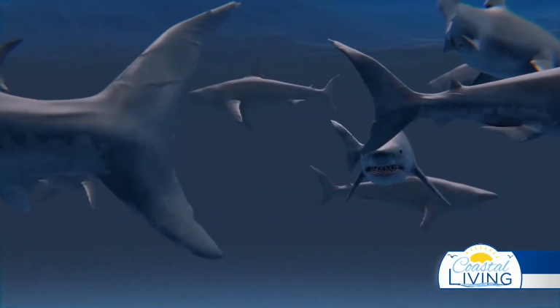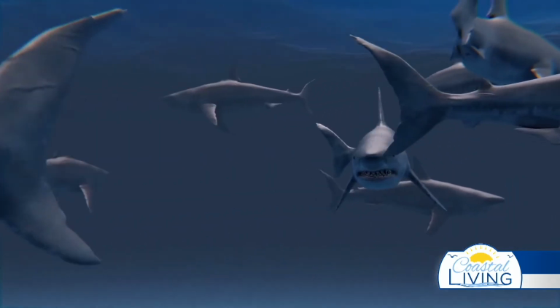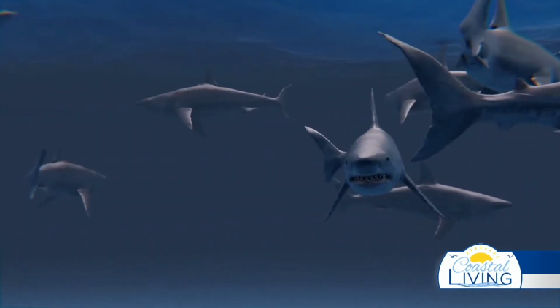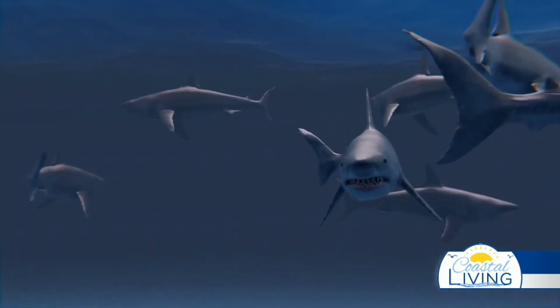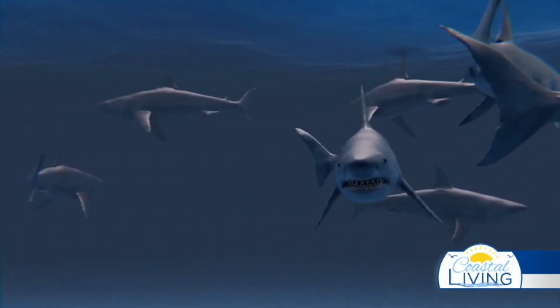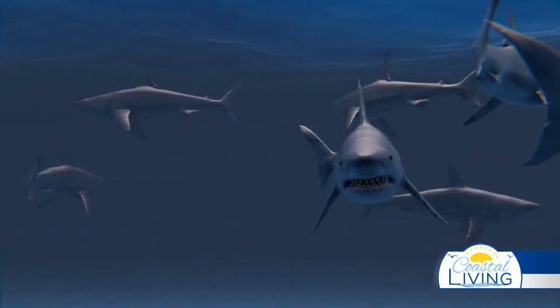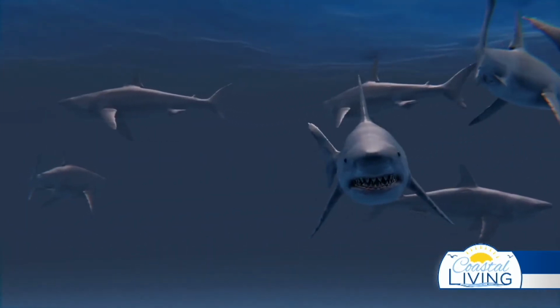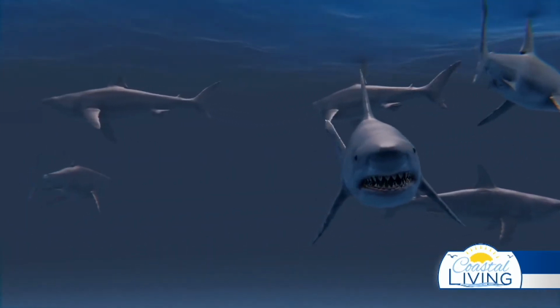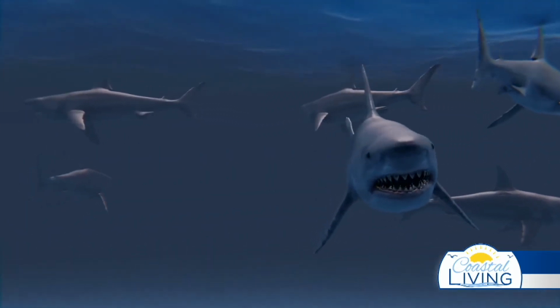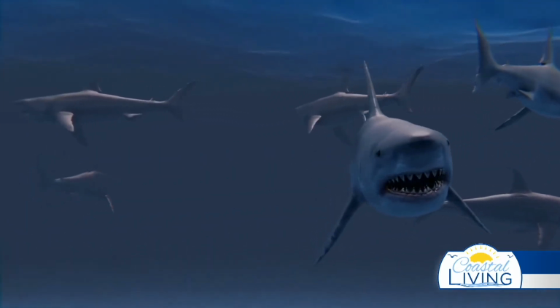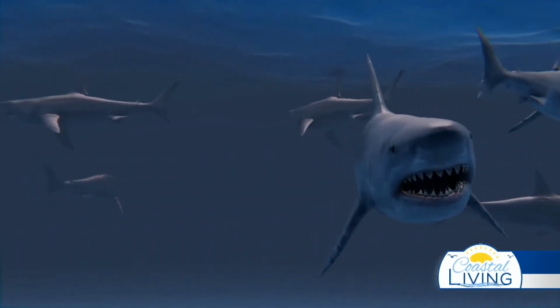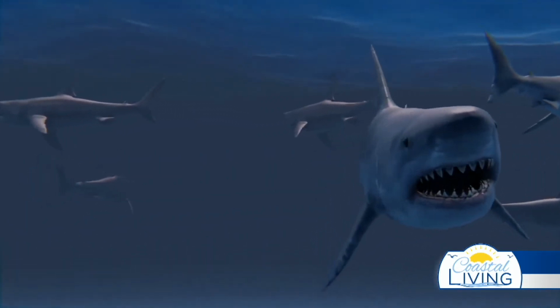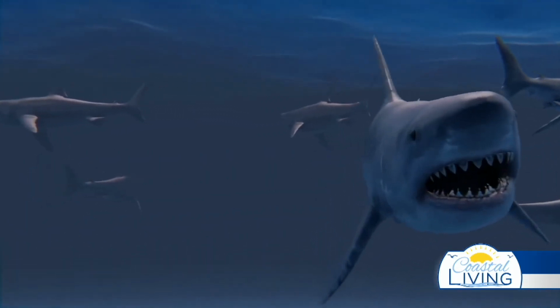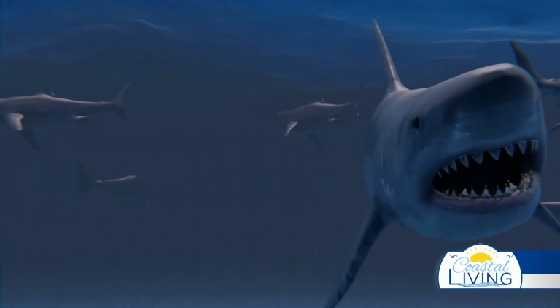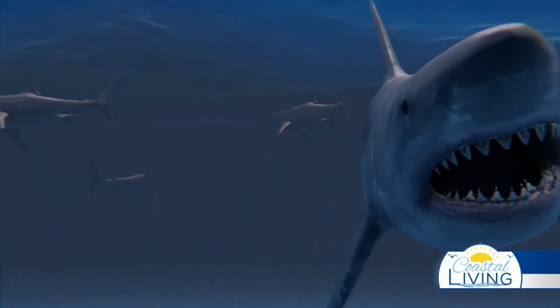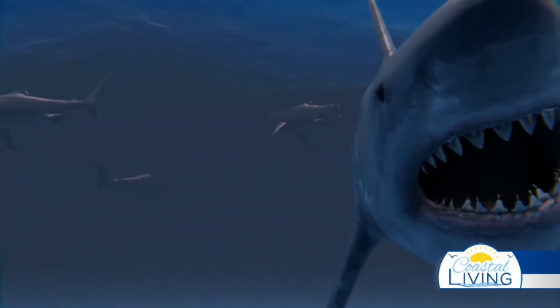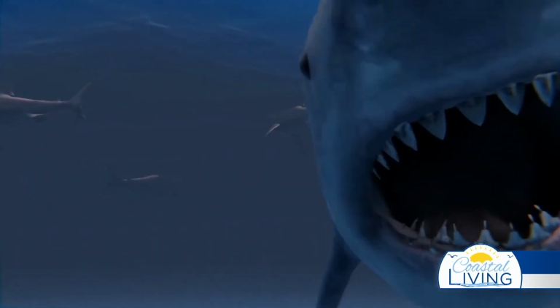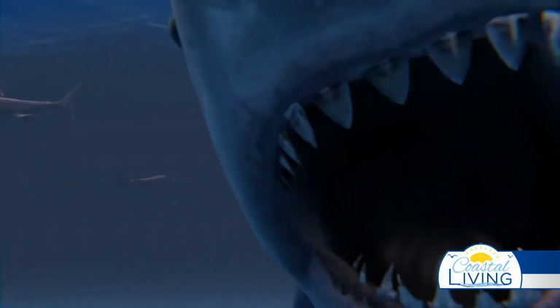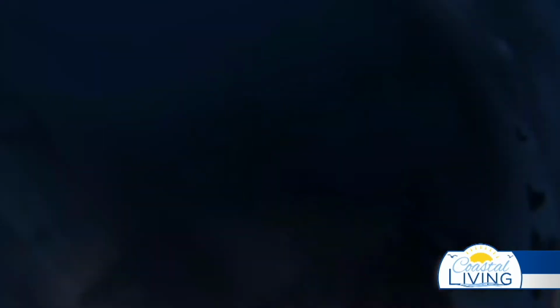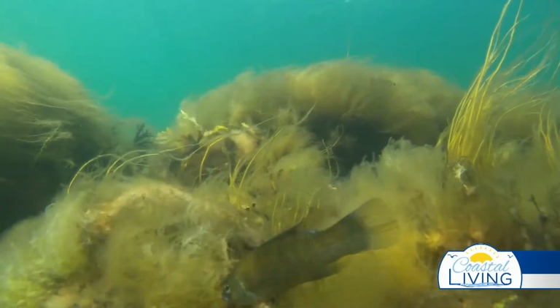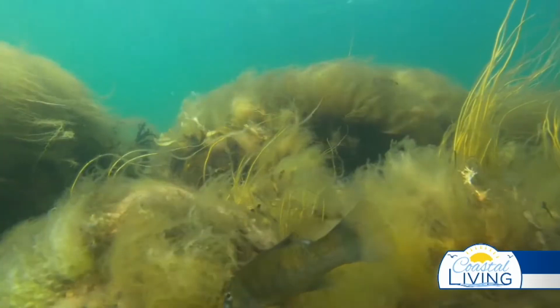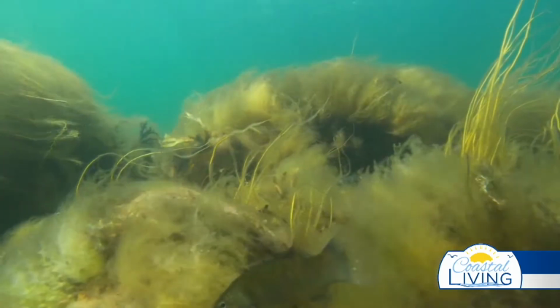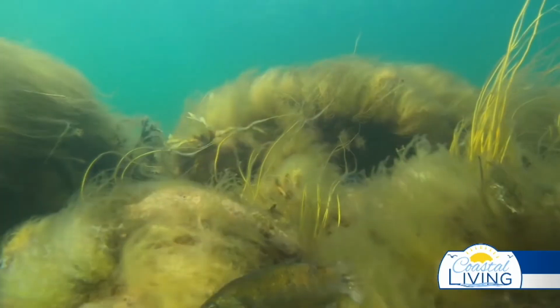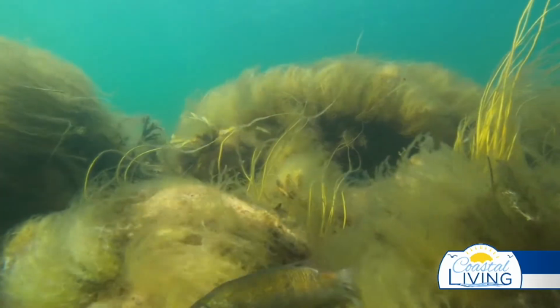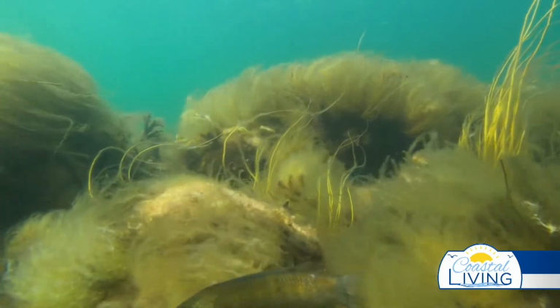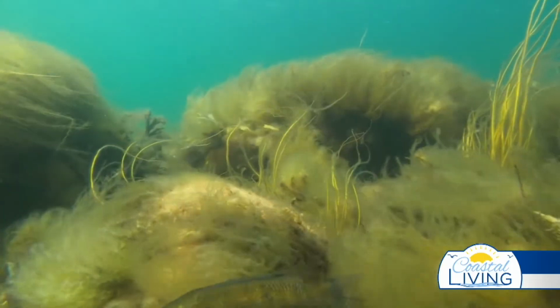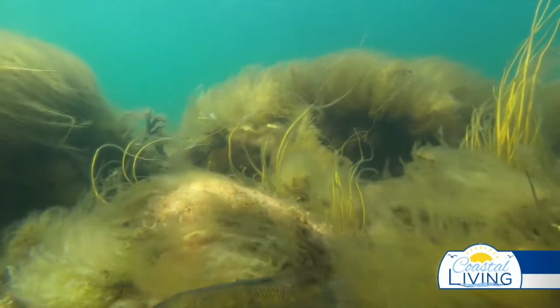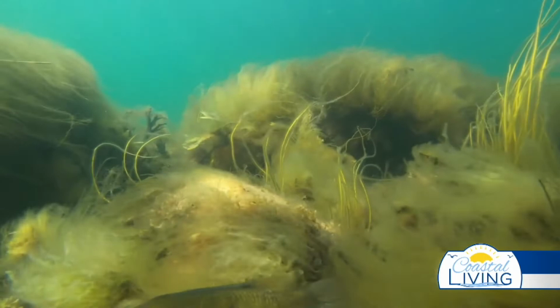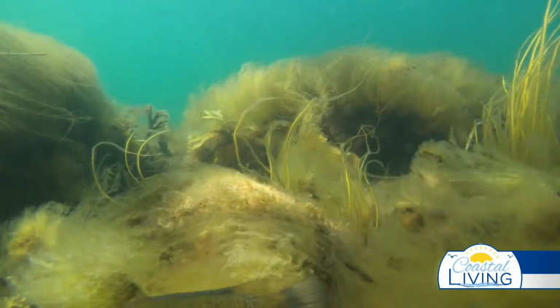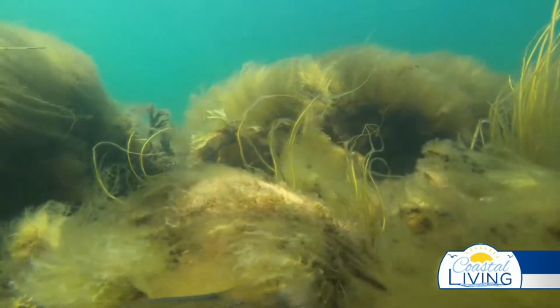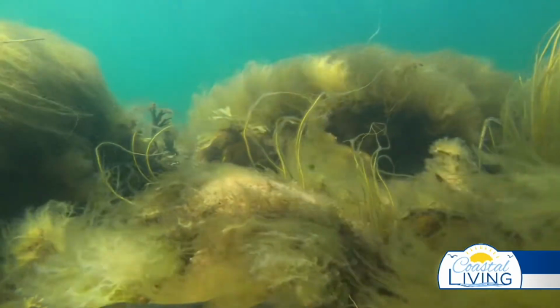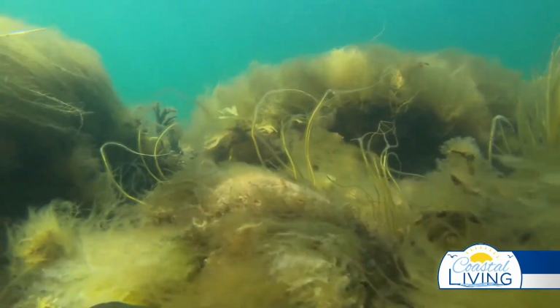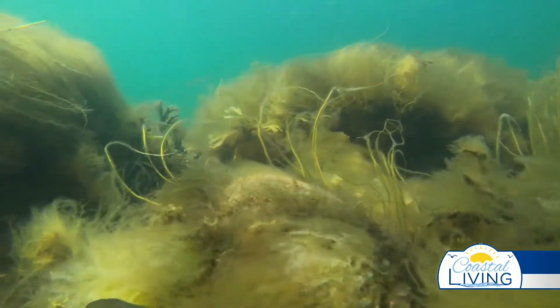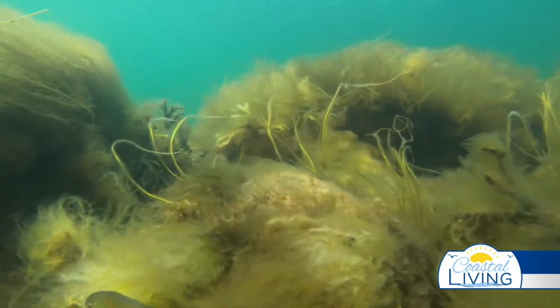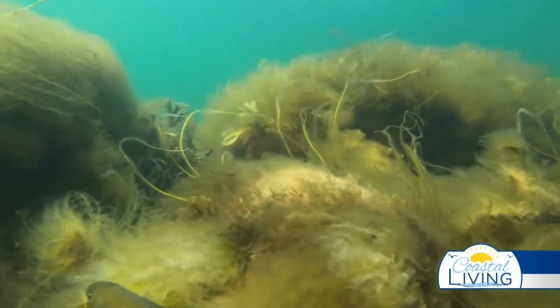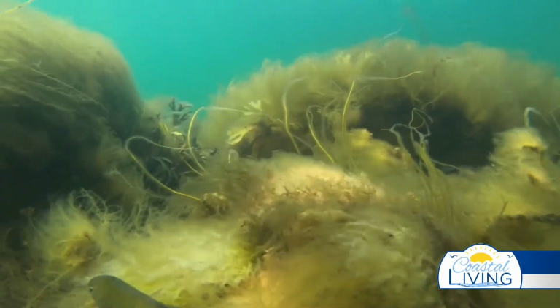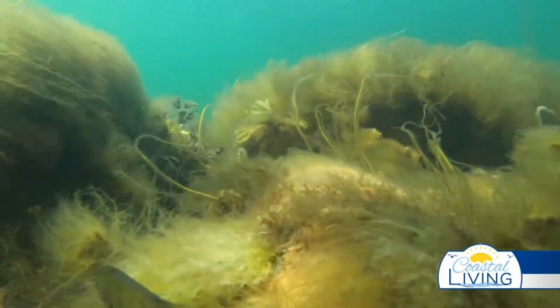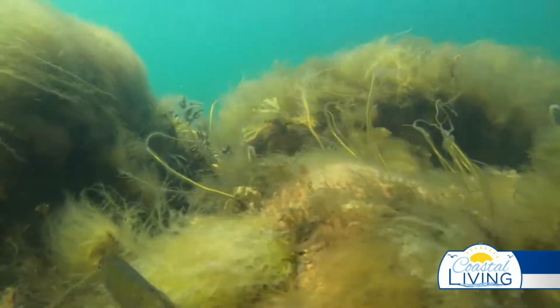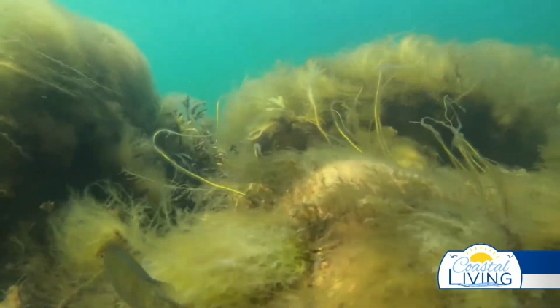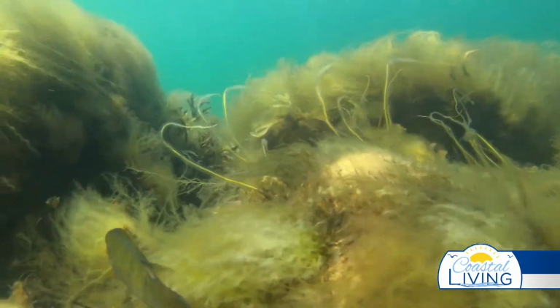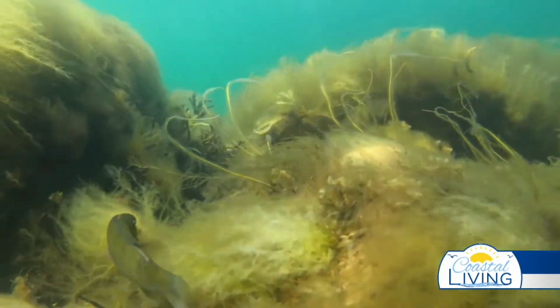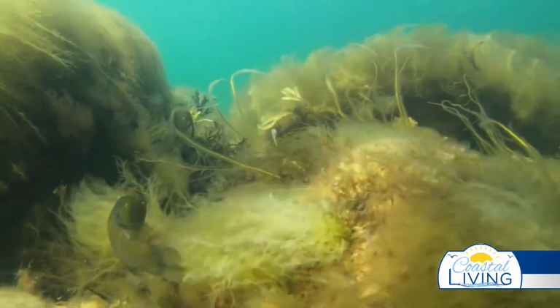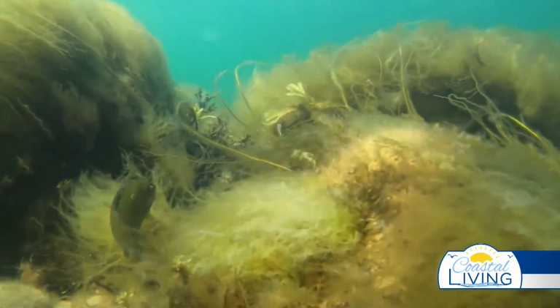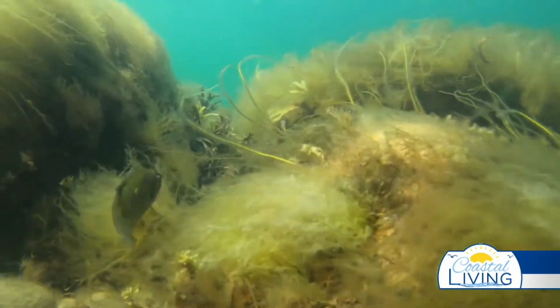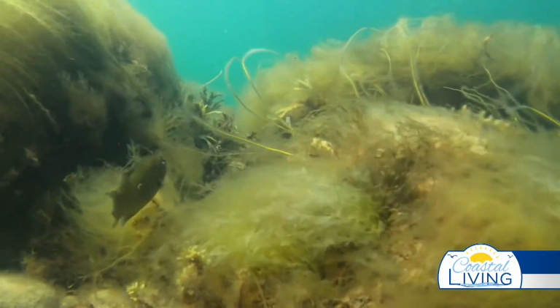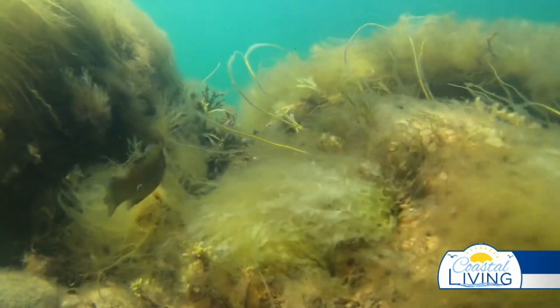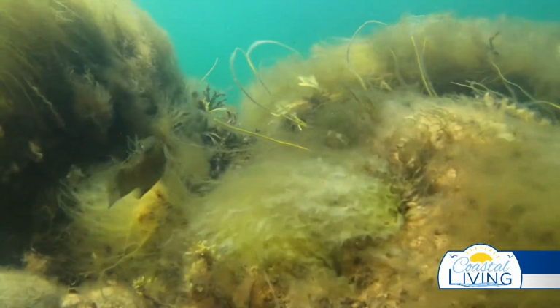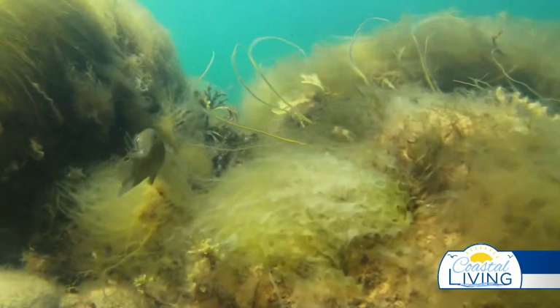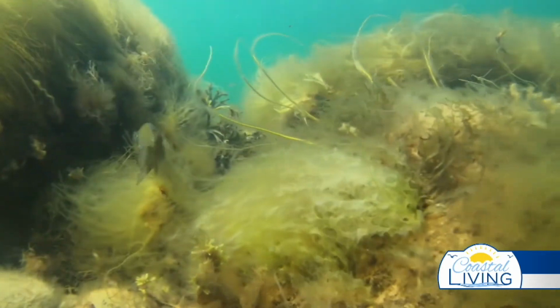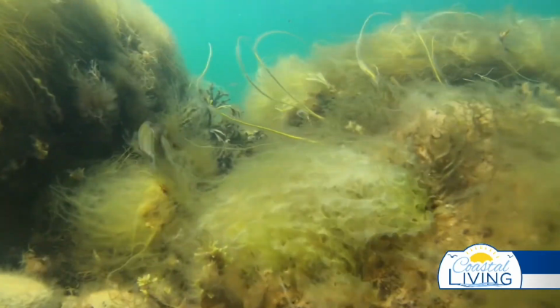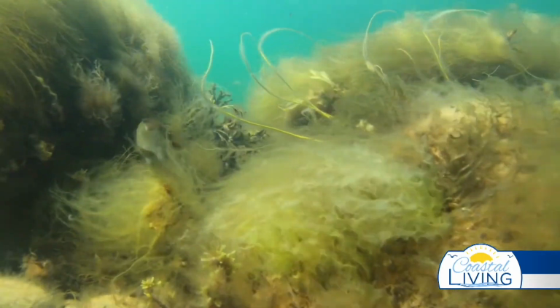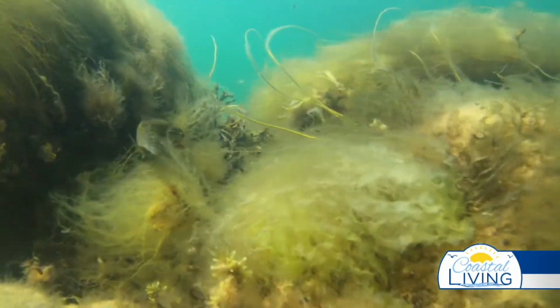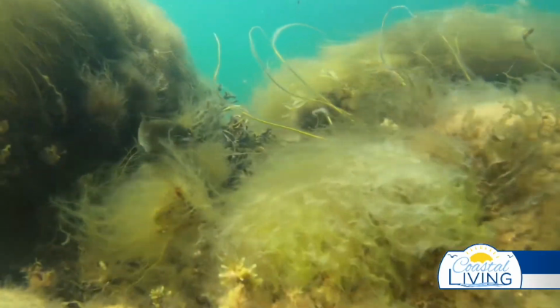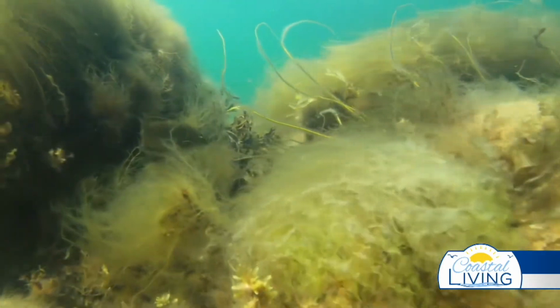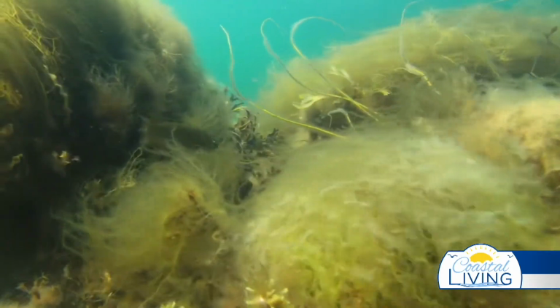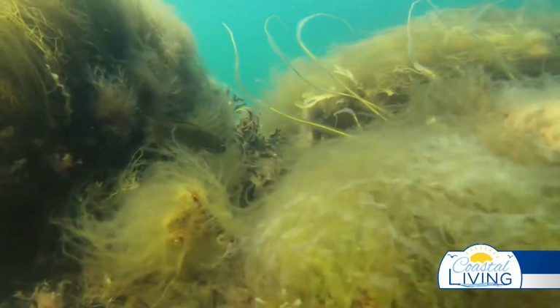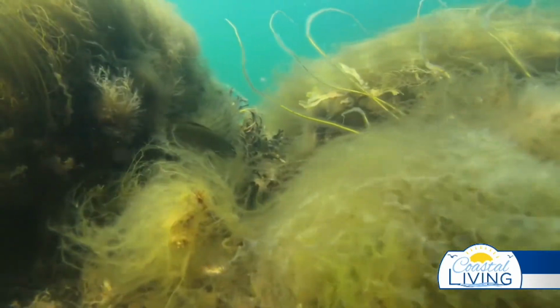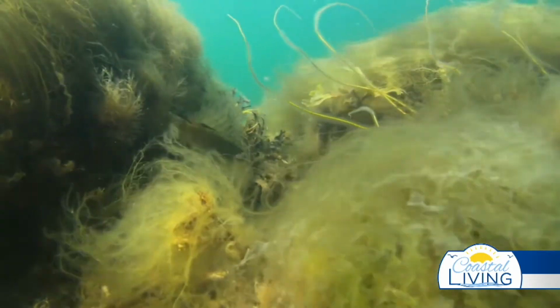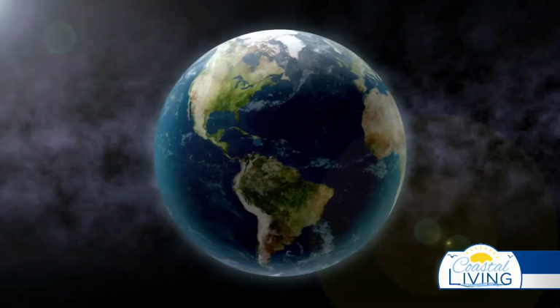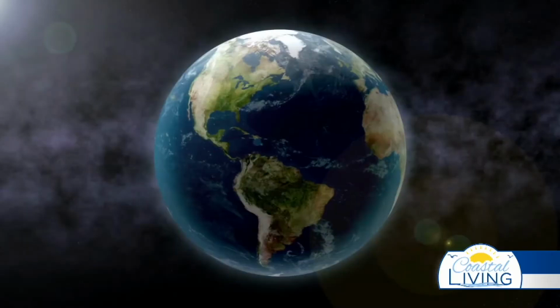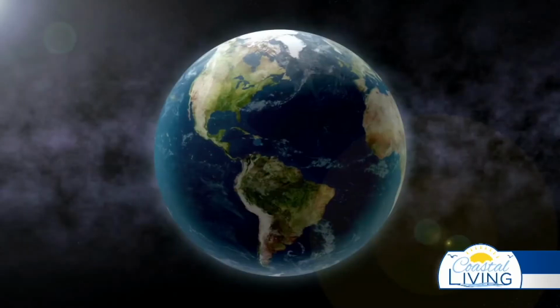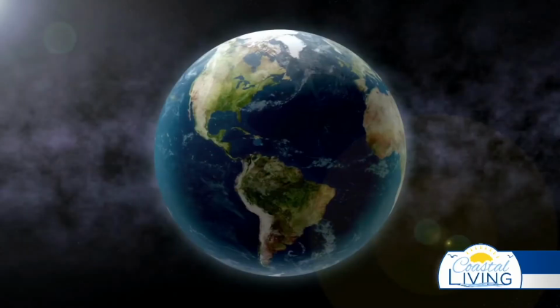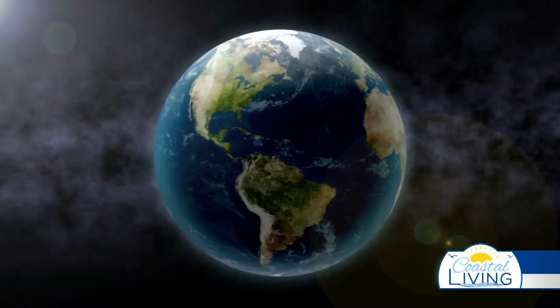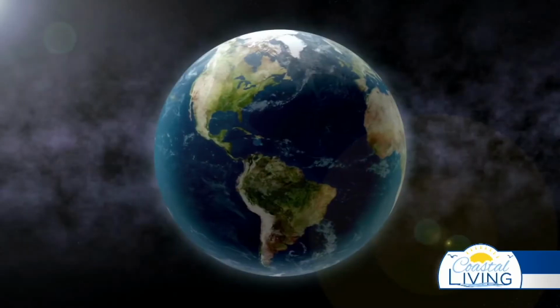Did you know there's intergalactic seaweed? Seaweed patches grow so large you can see them all the way from outer space.